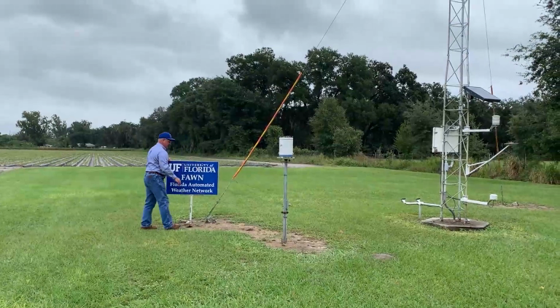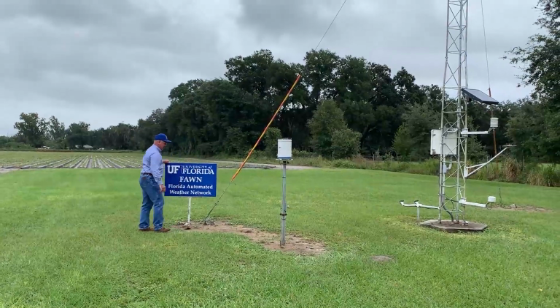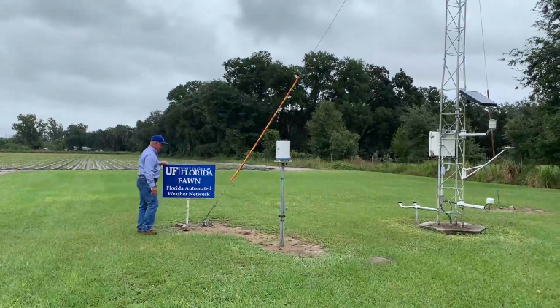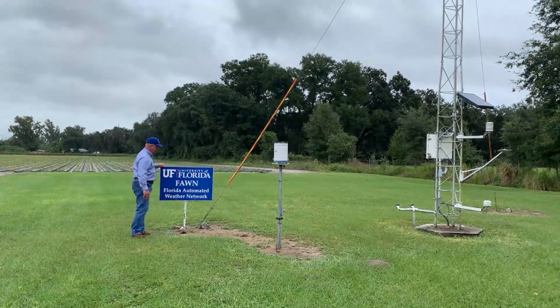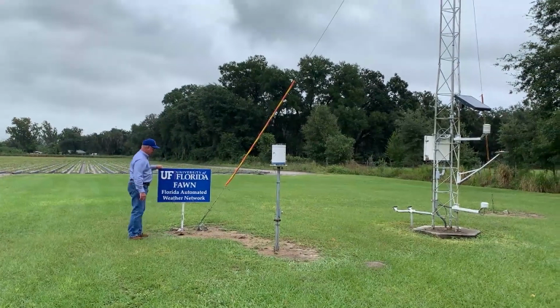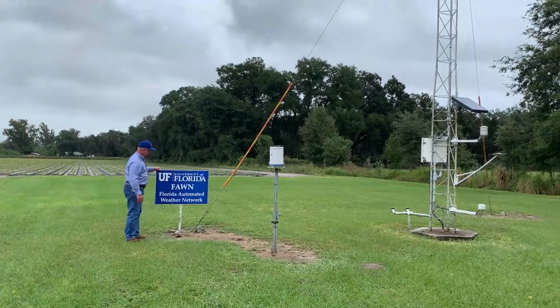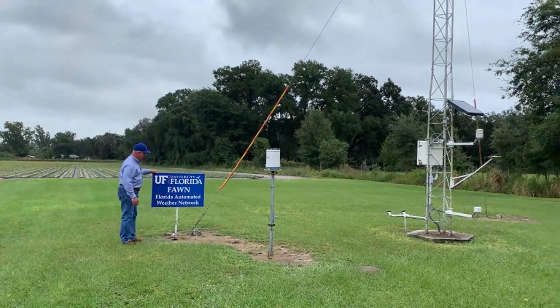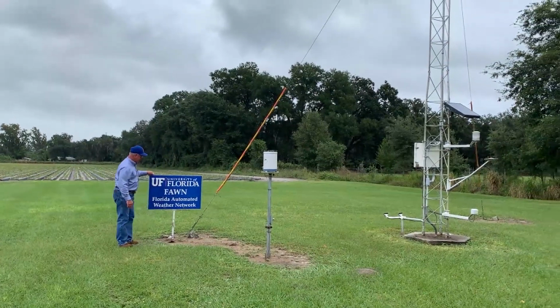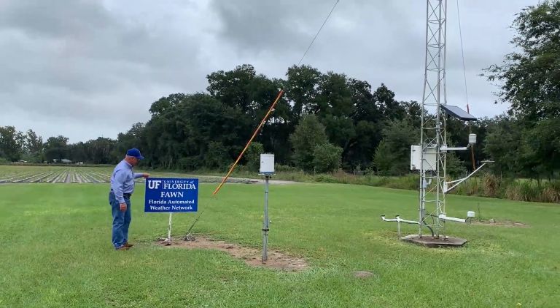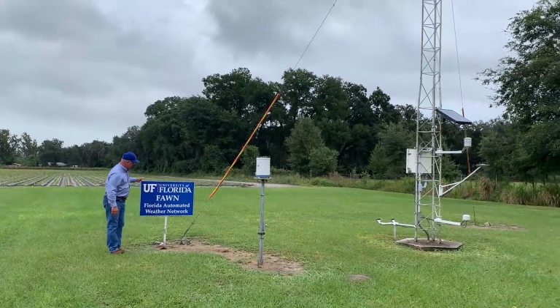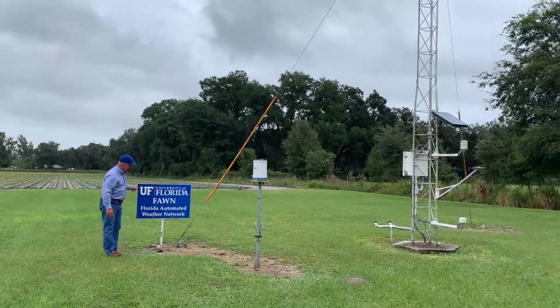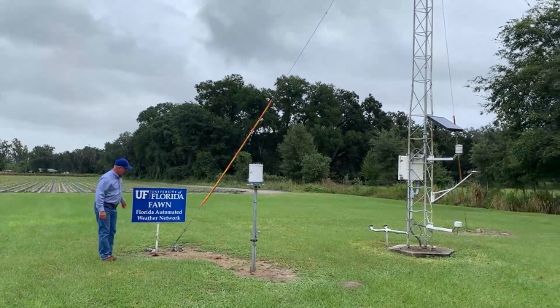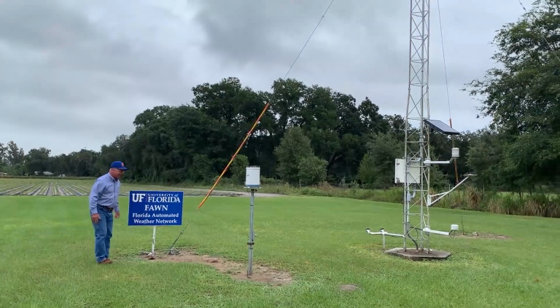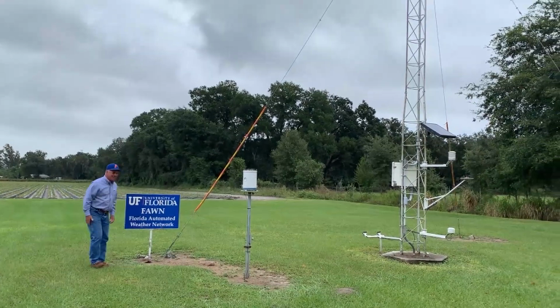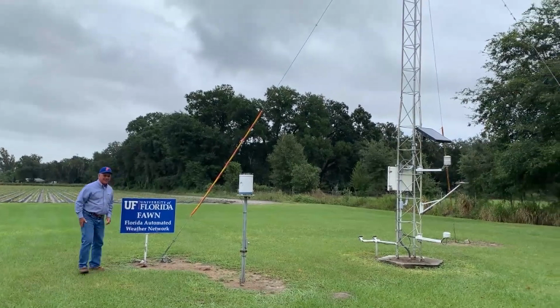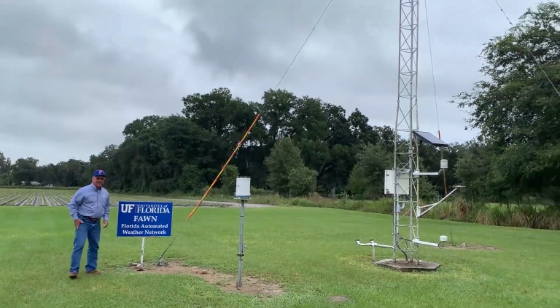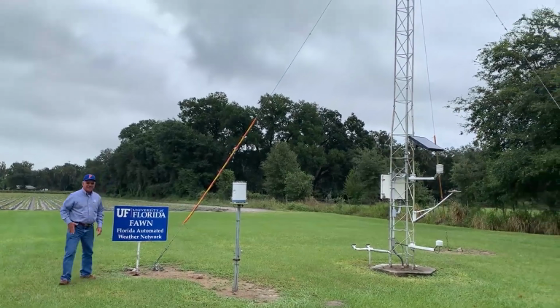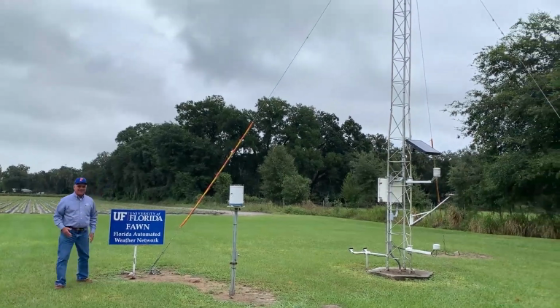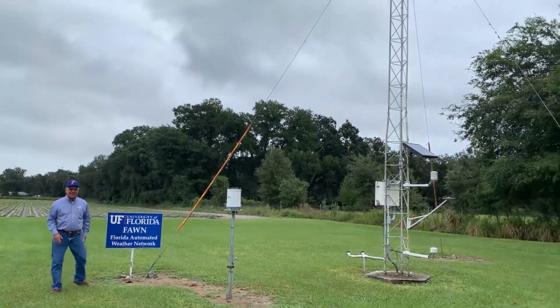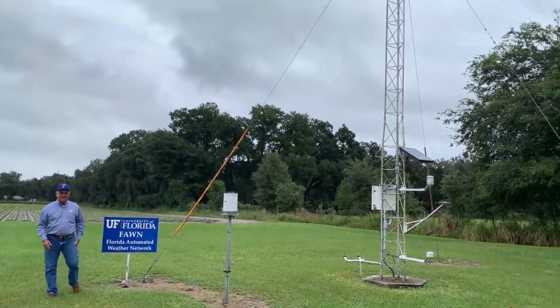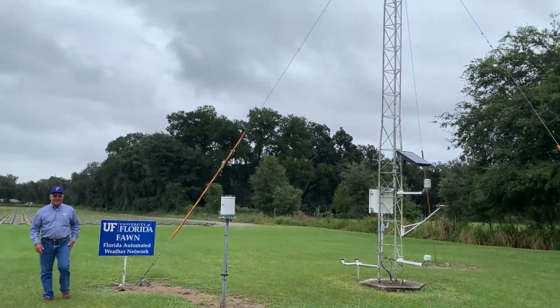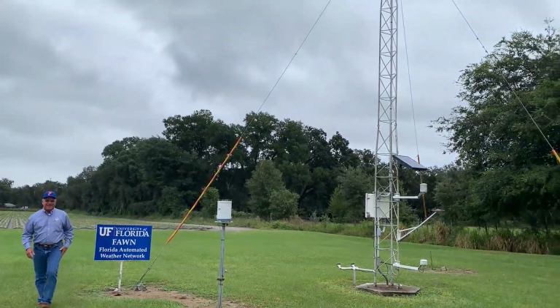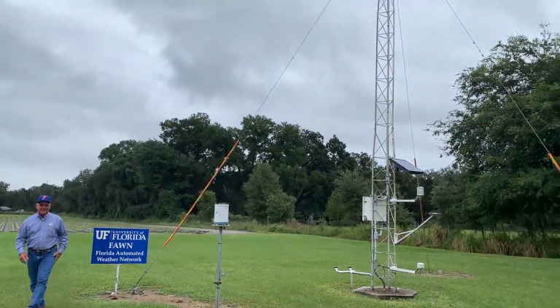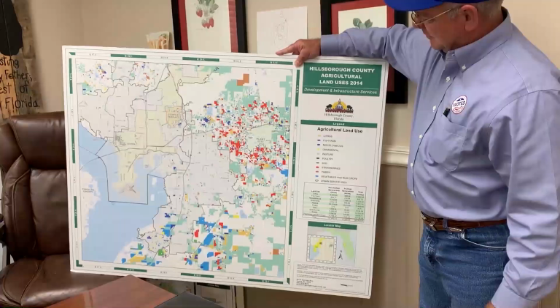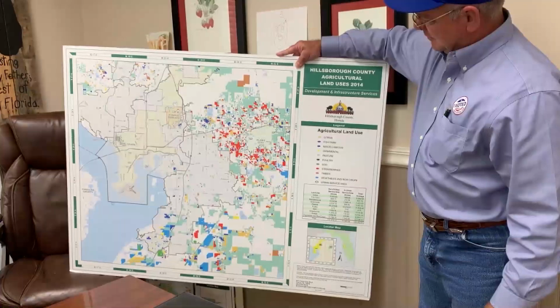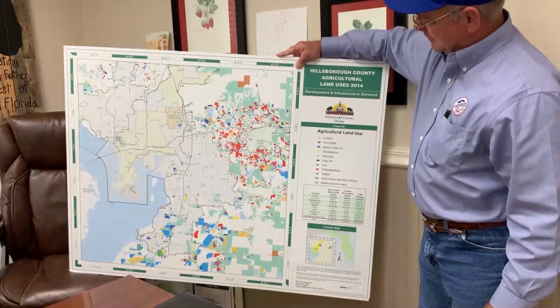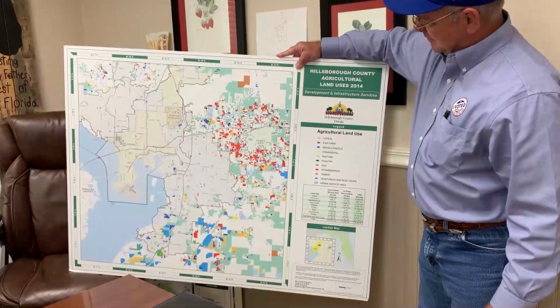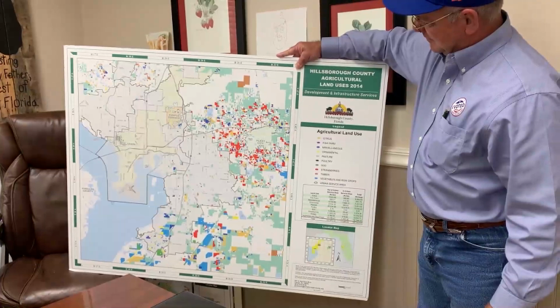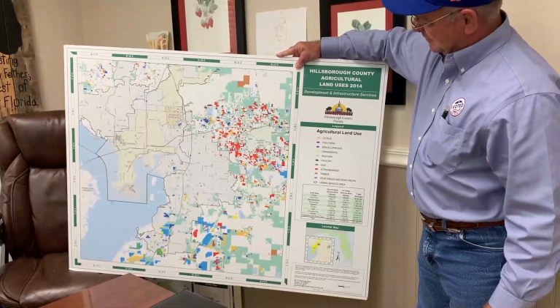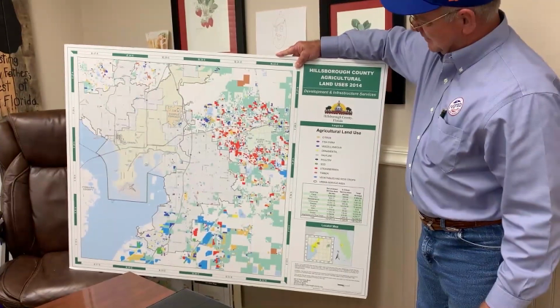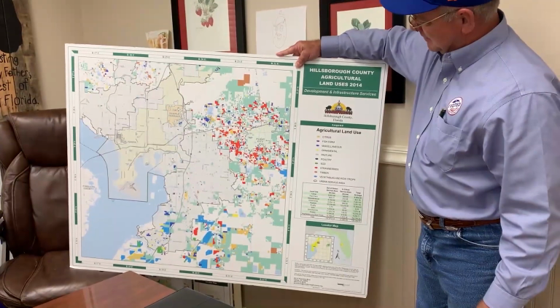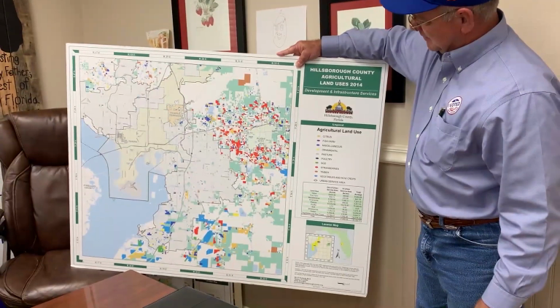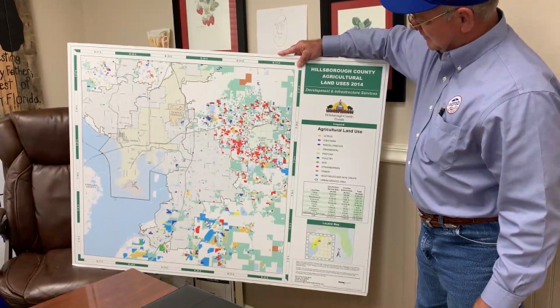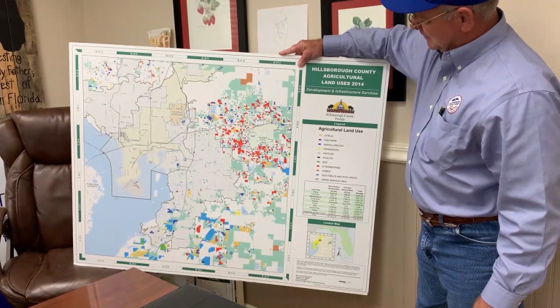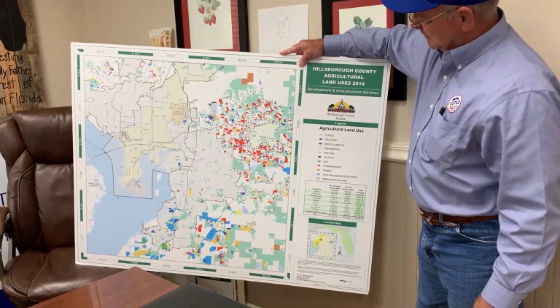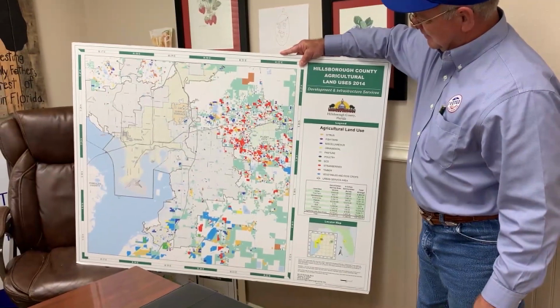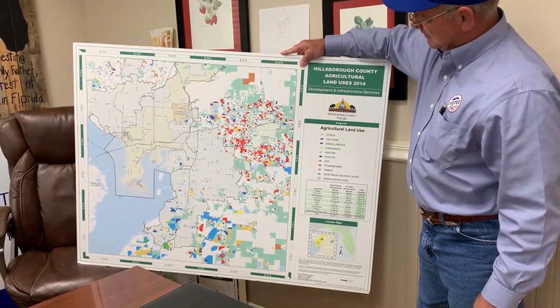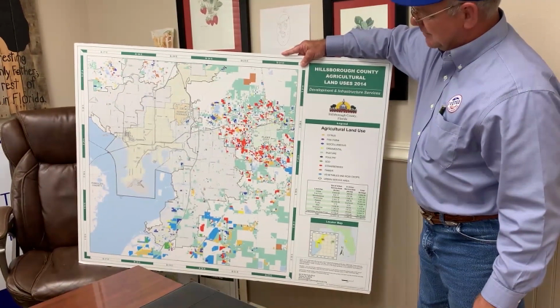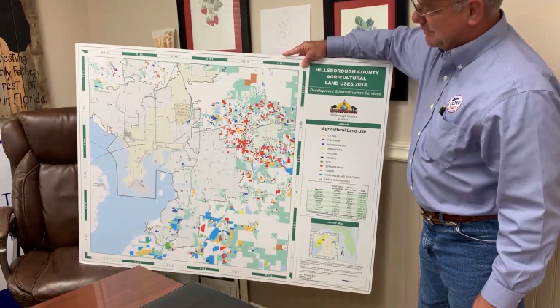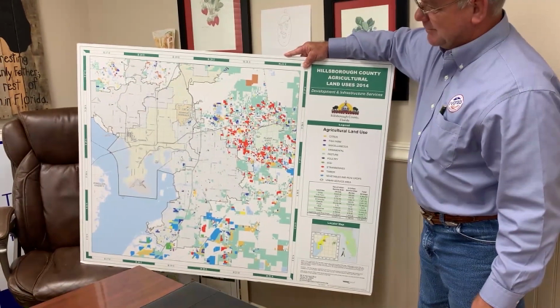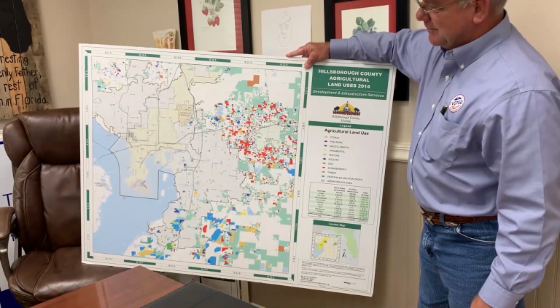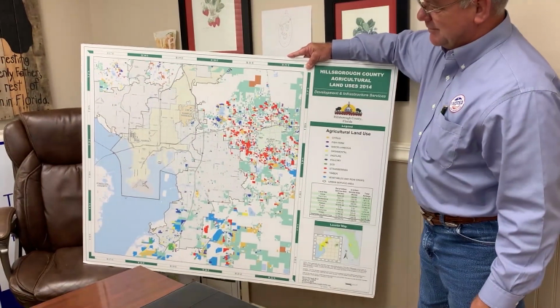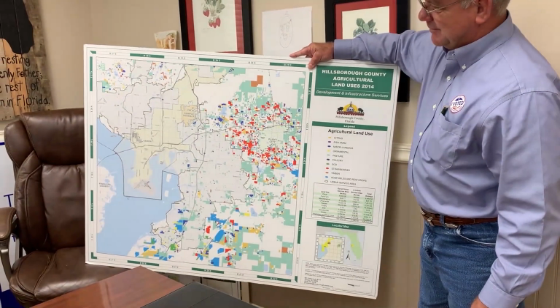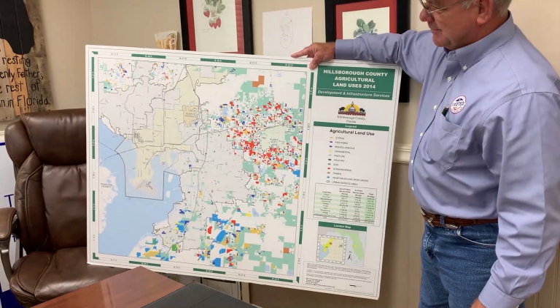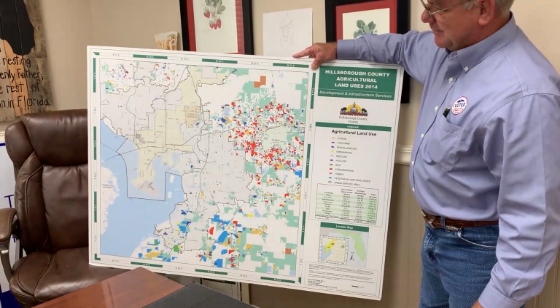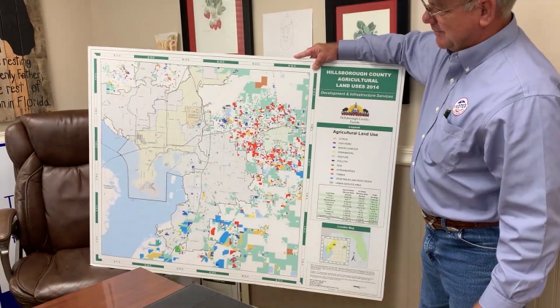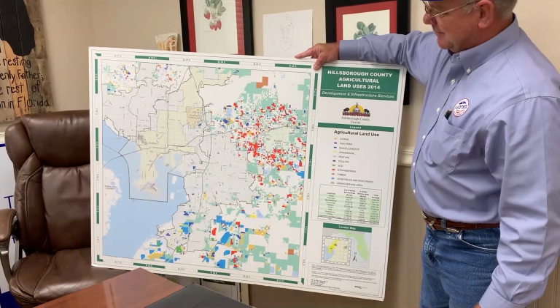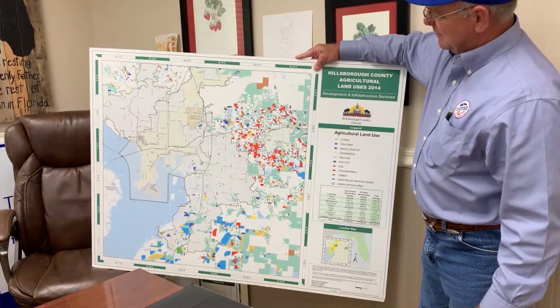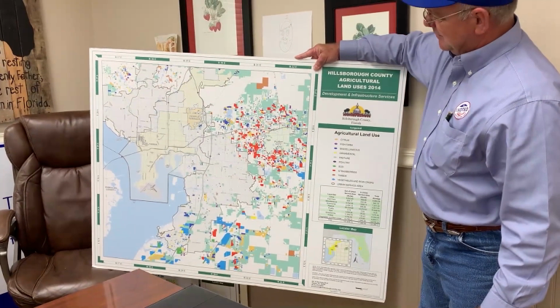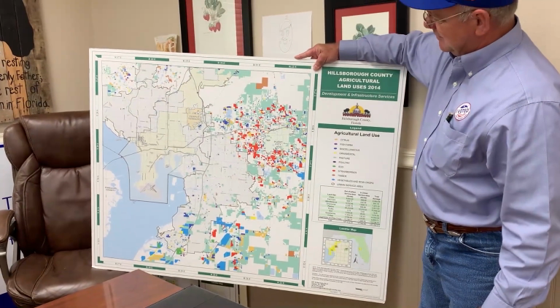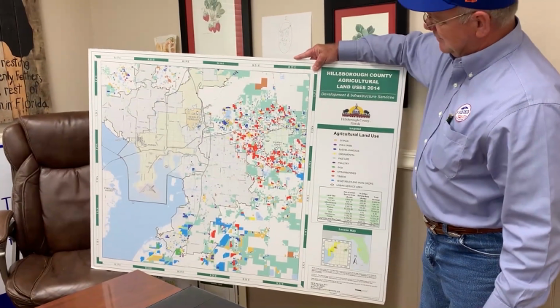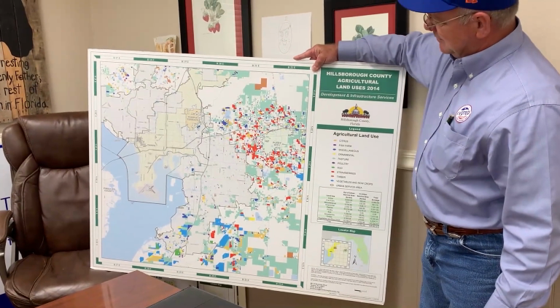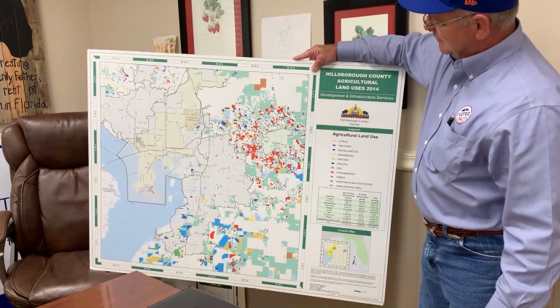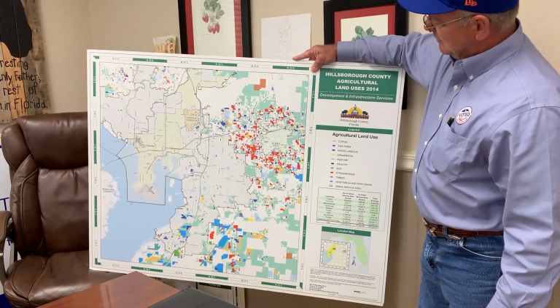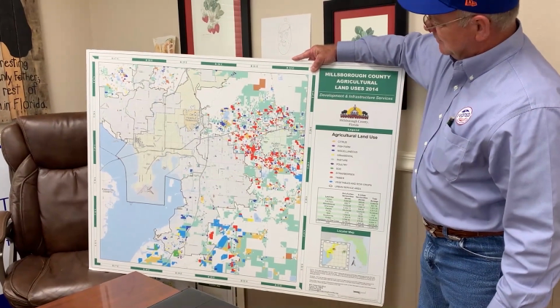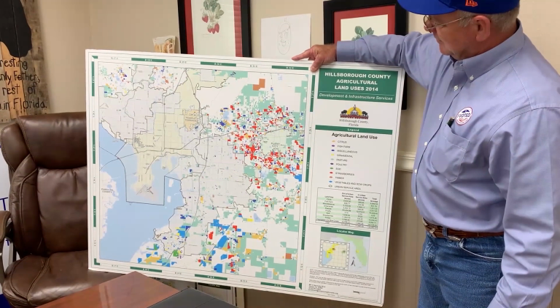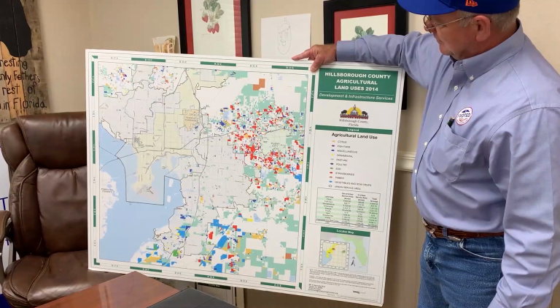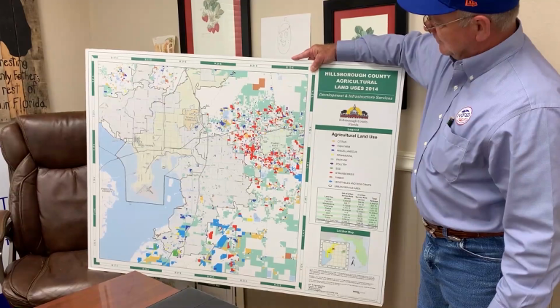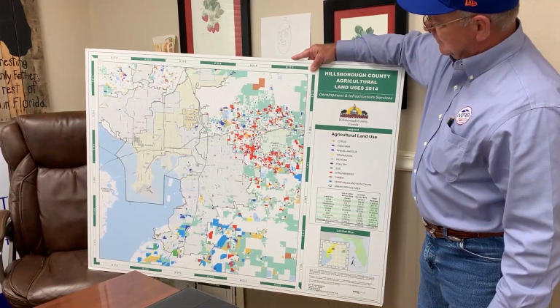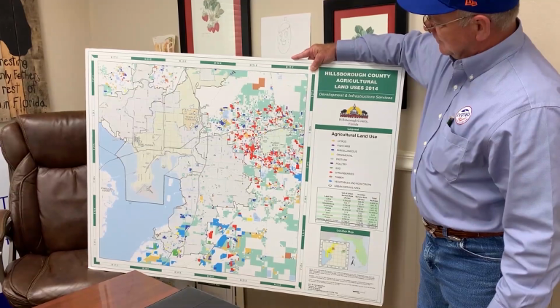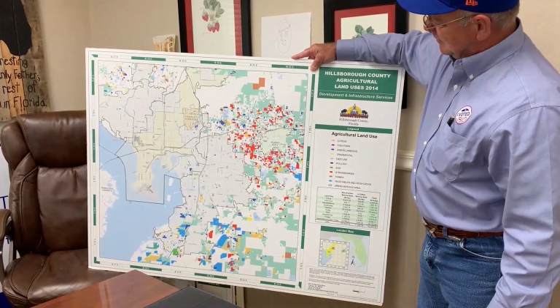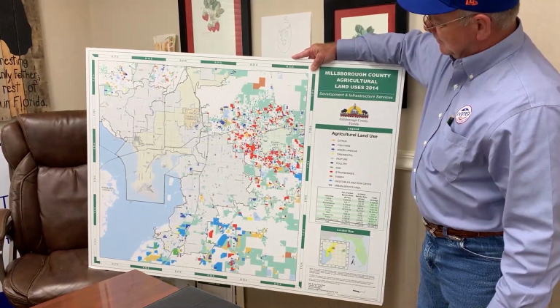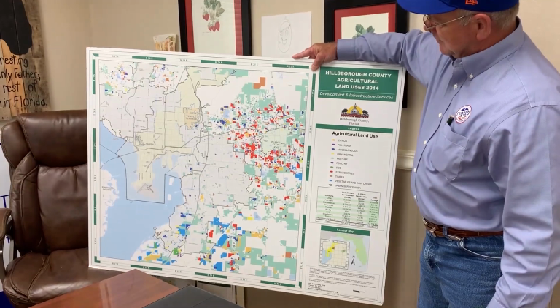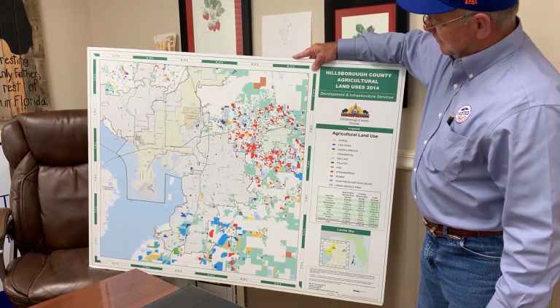Through research with the University of Florida, these agriculturalists hope to overcome winter freezes while preventing sinkholes simultaneously.